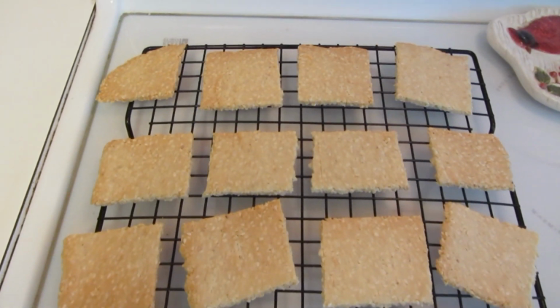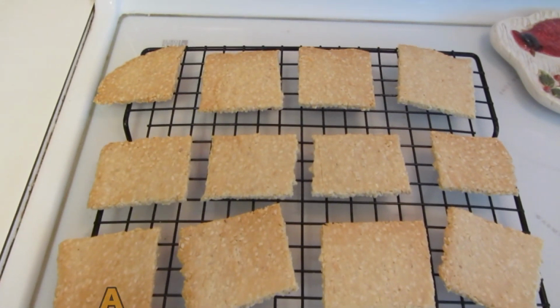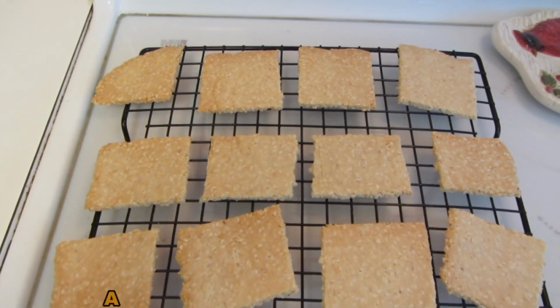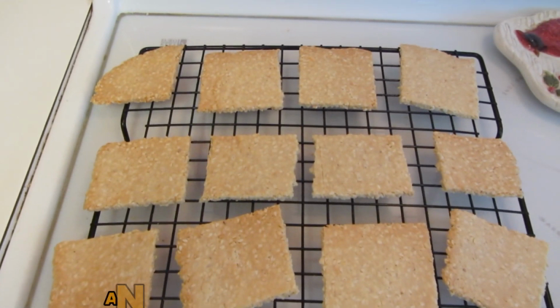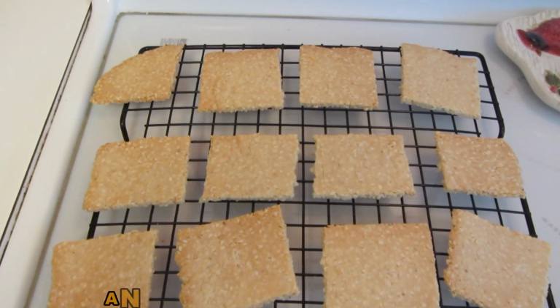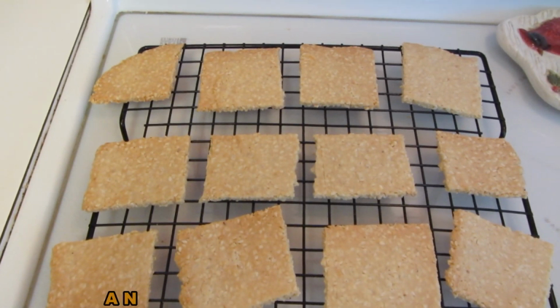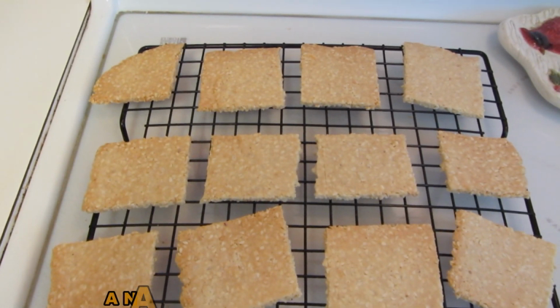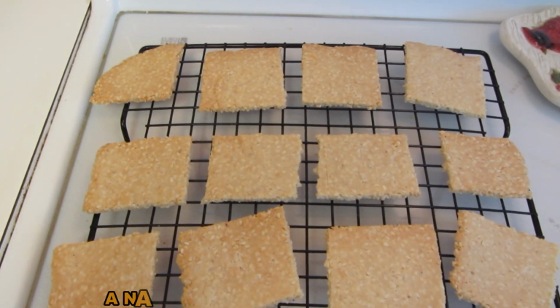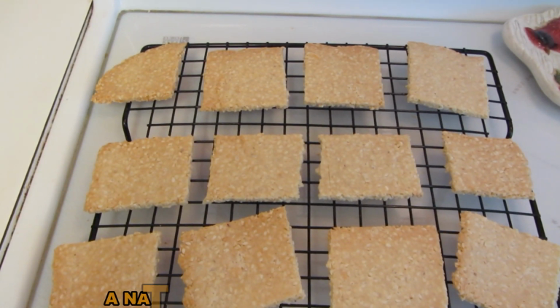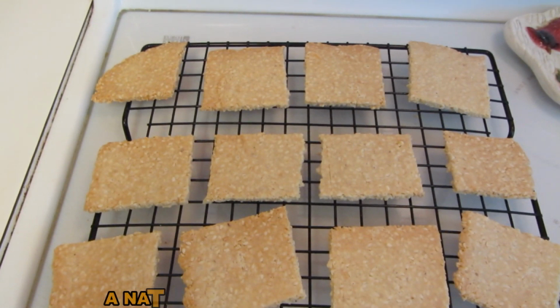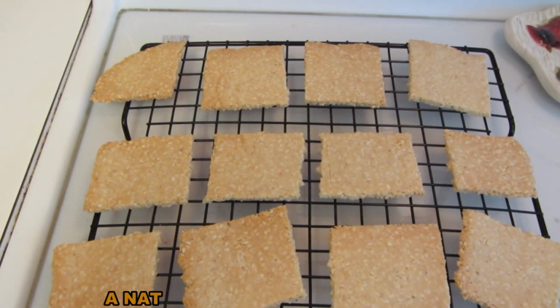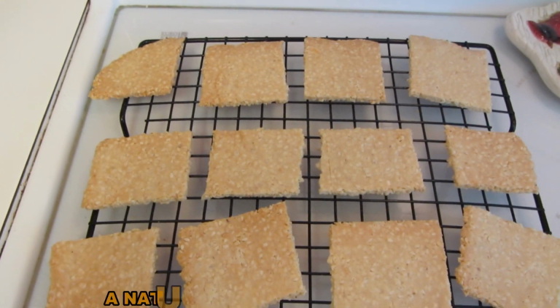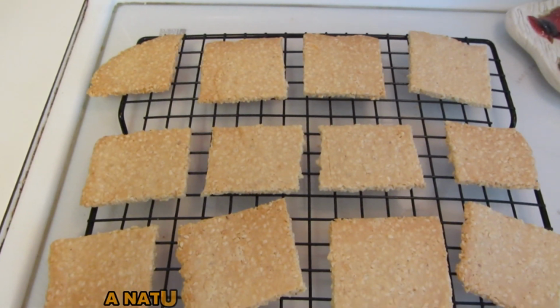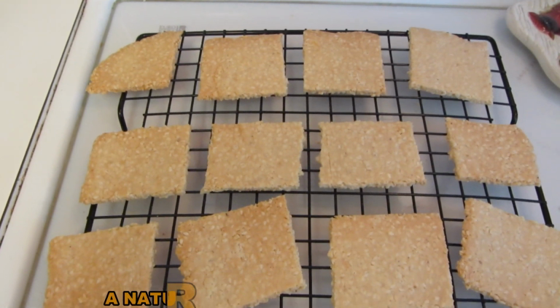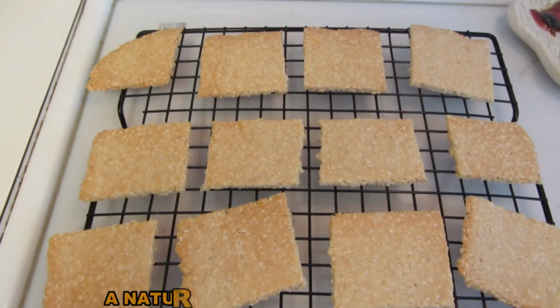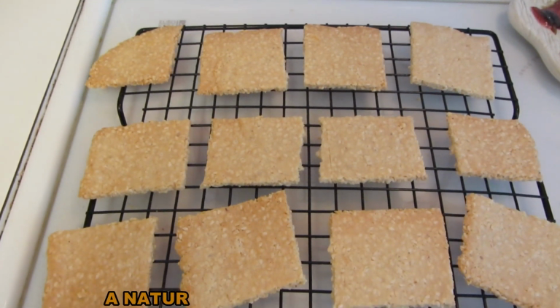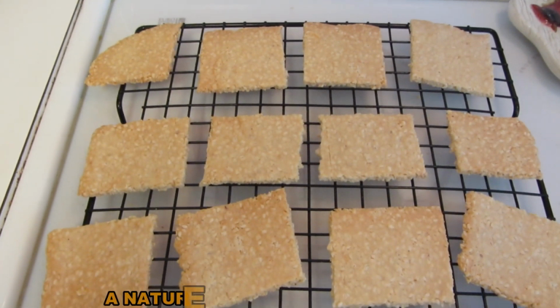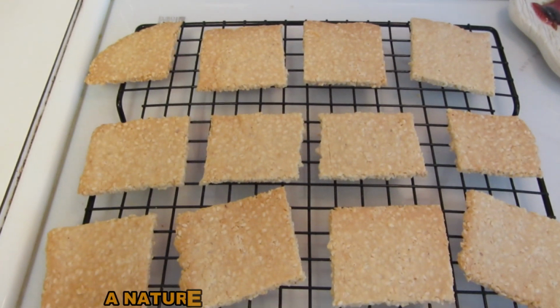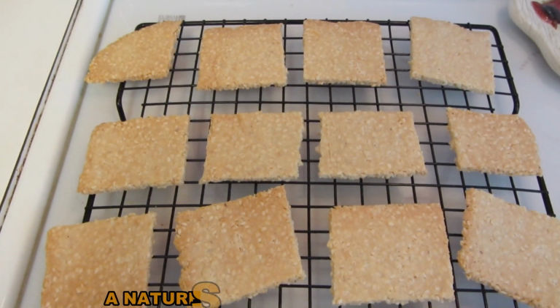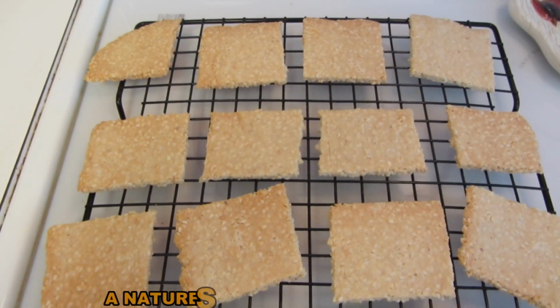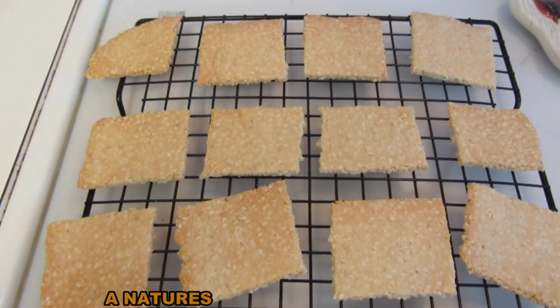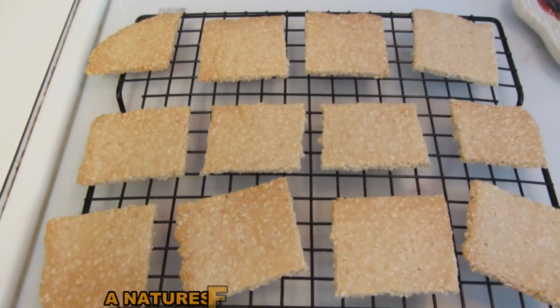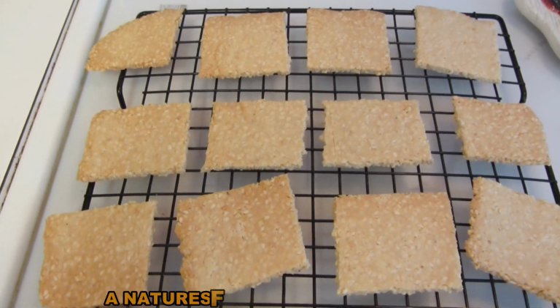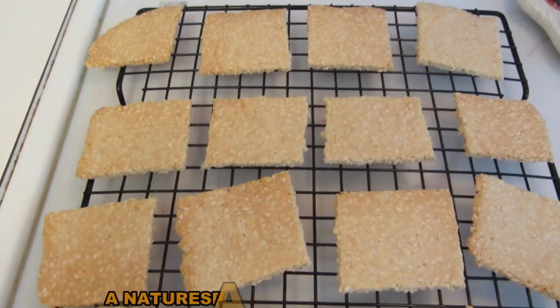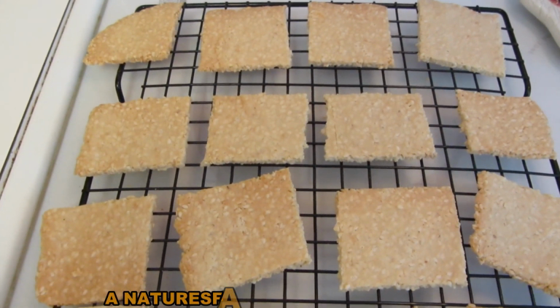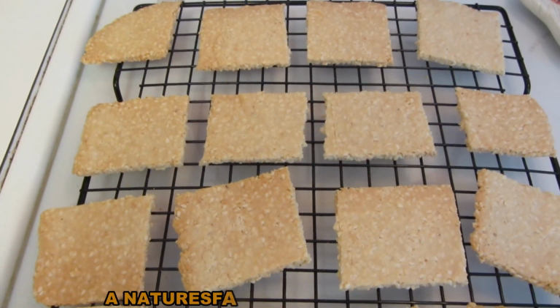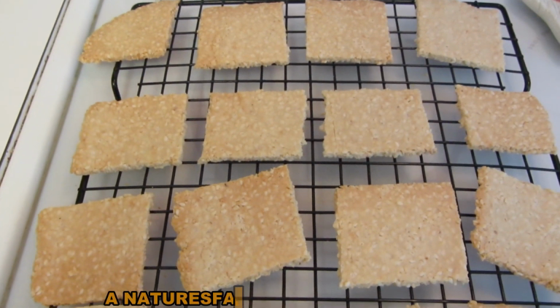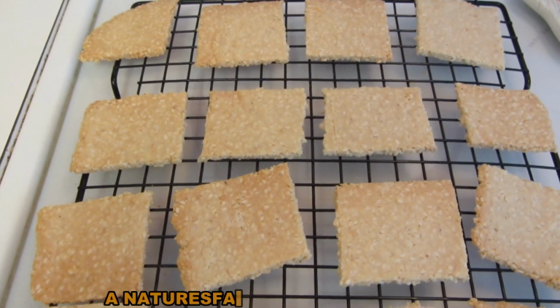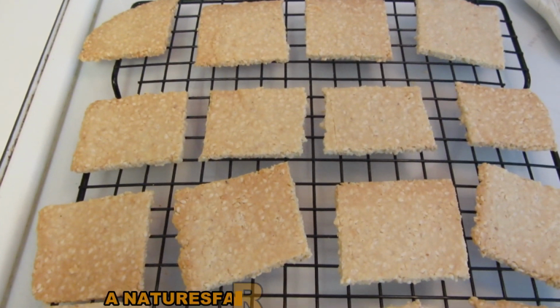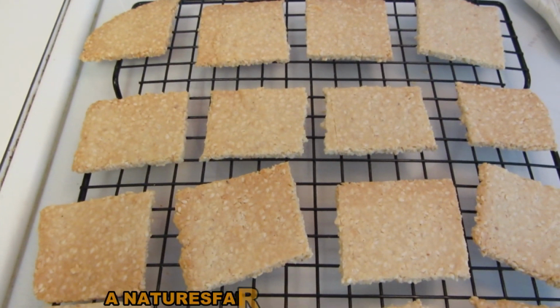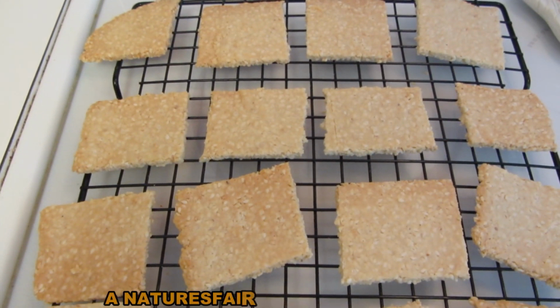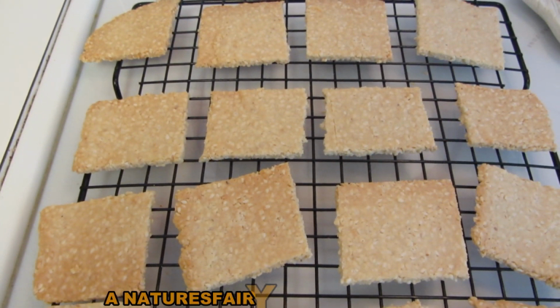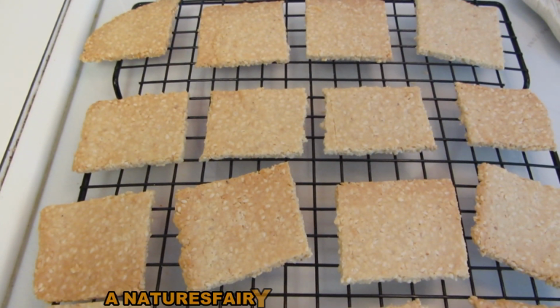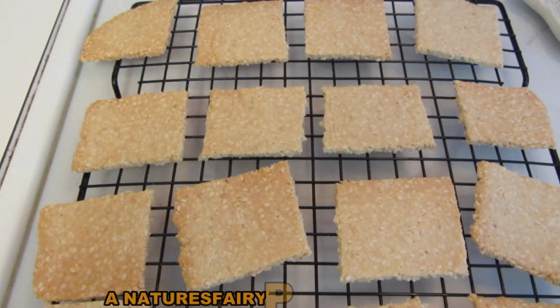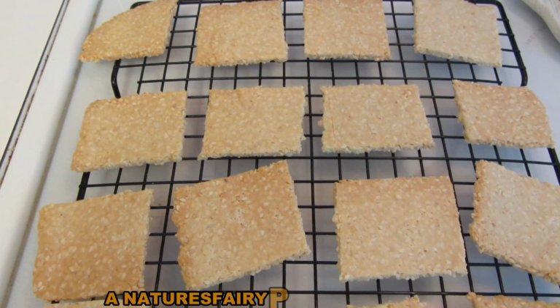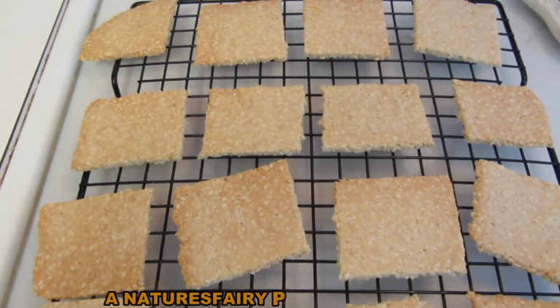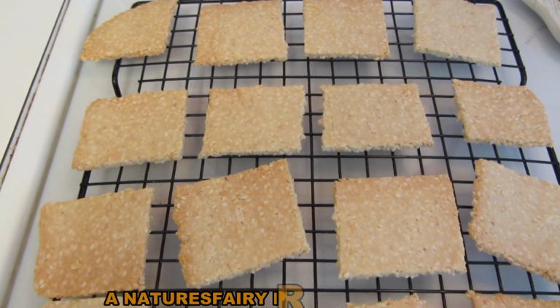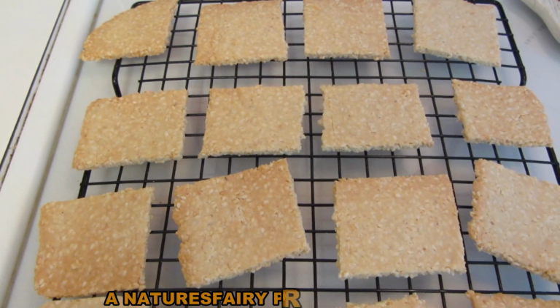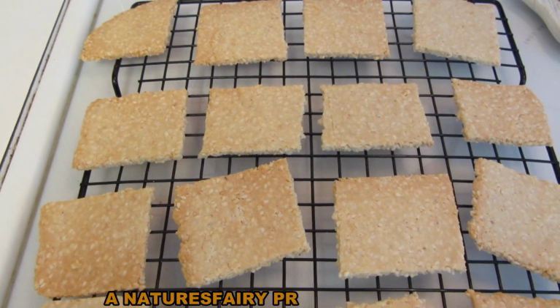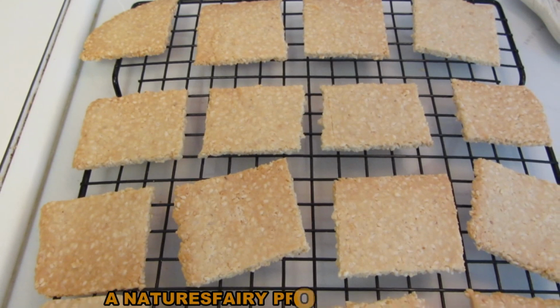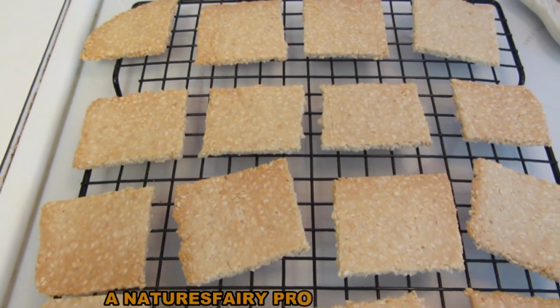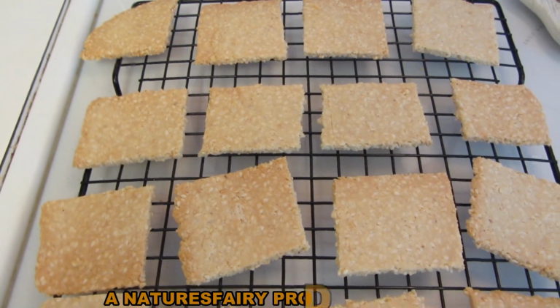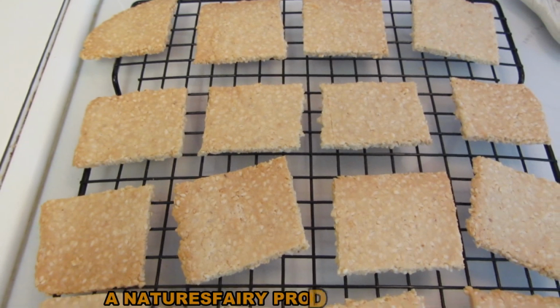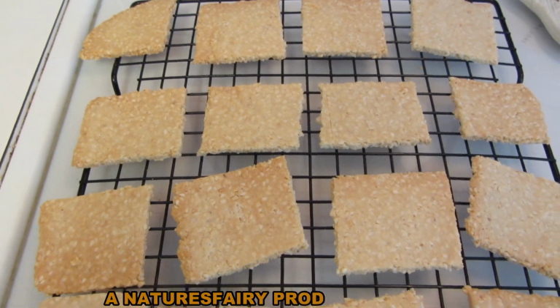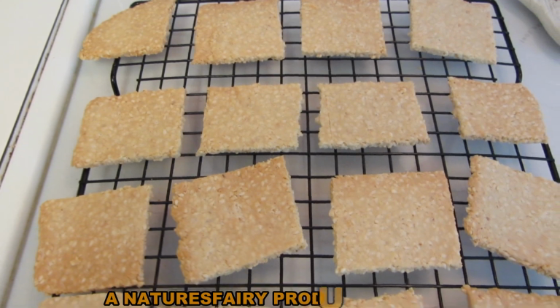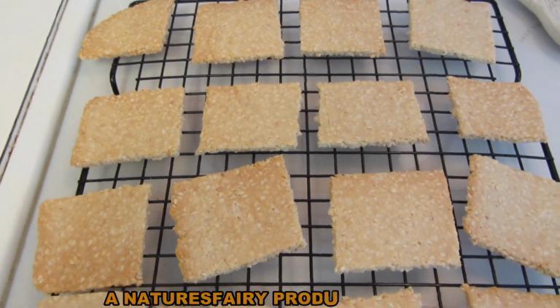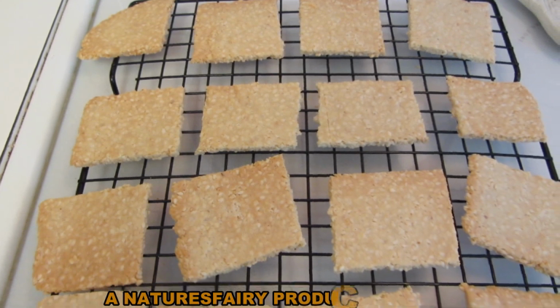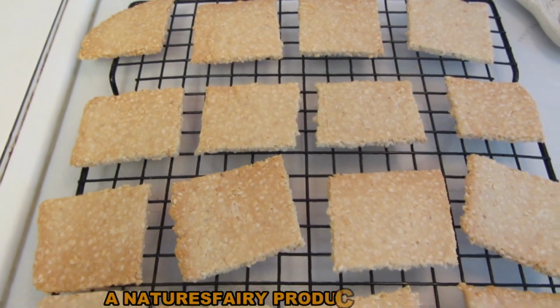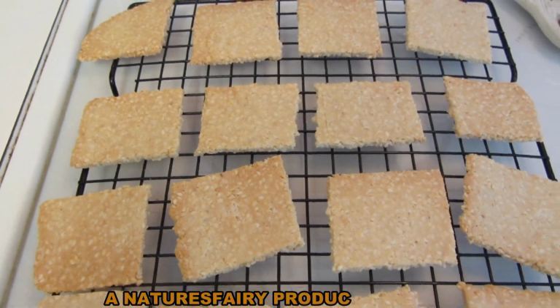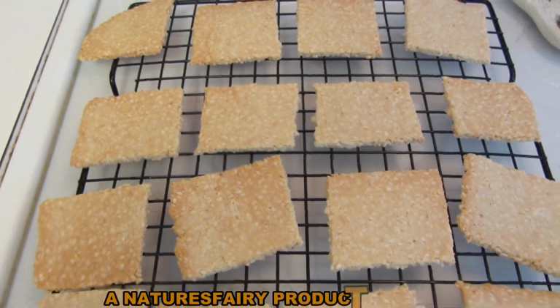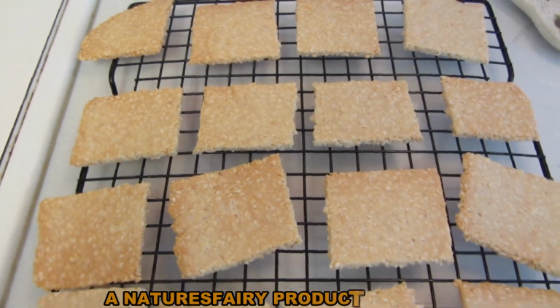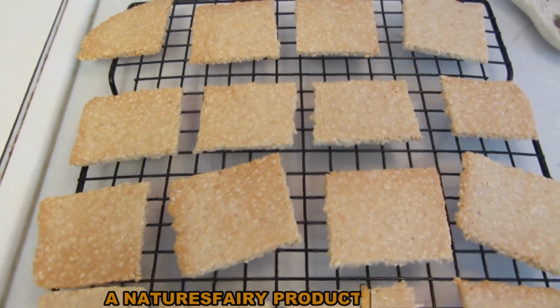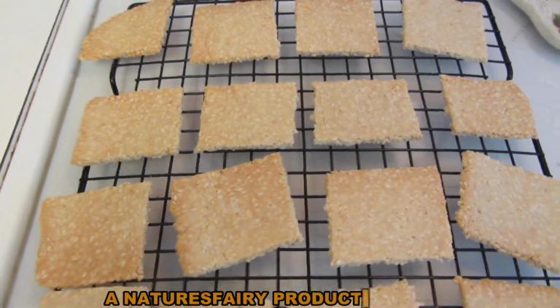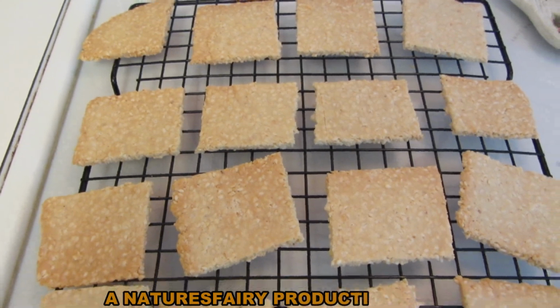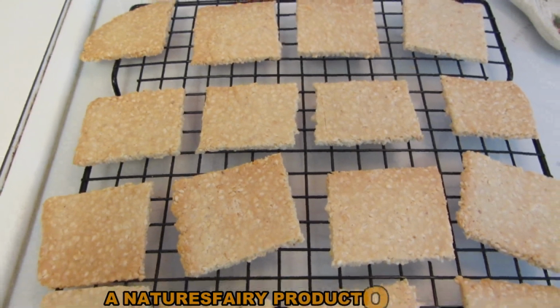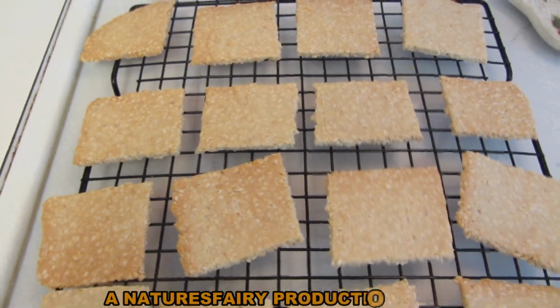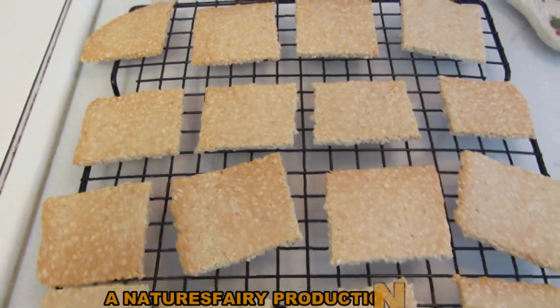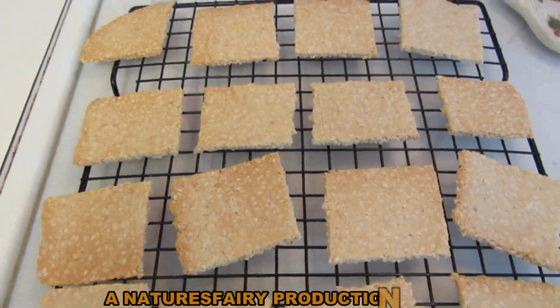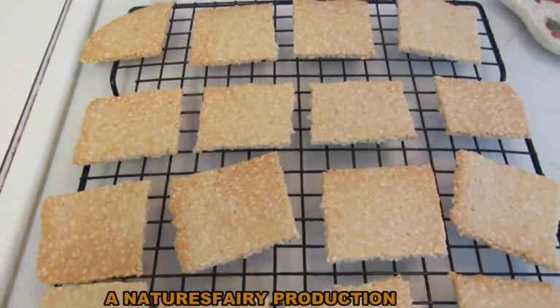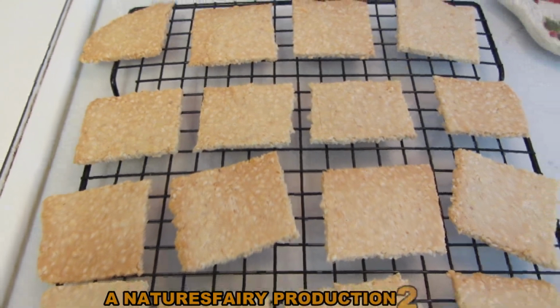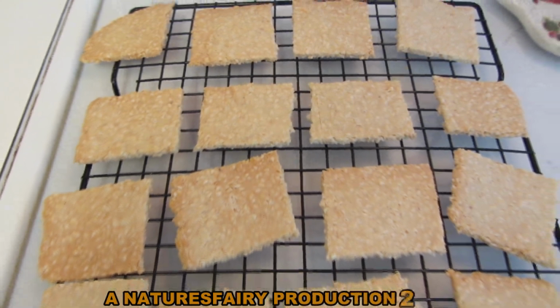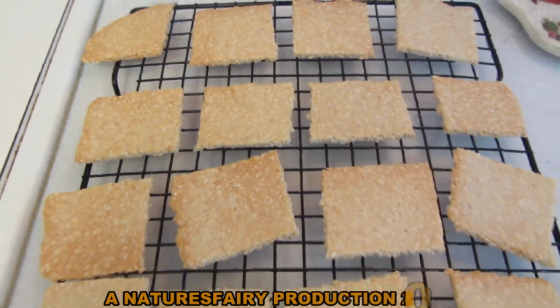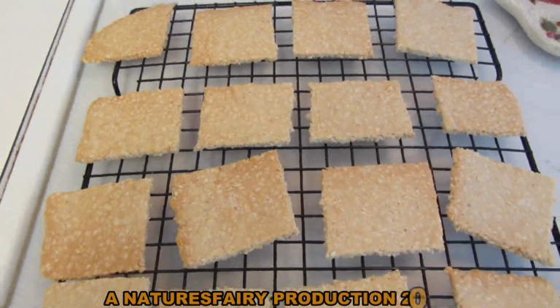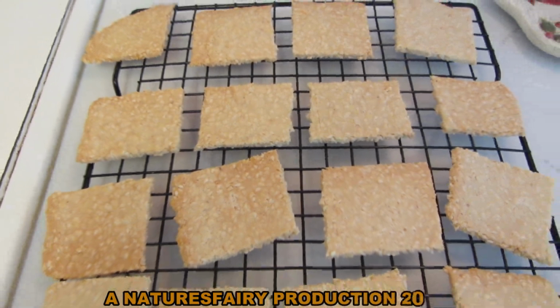Hubby and I each tried one. They taste really good — super easy gluten-free cracker. Thanks for watching. Have a great day everybody.